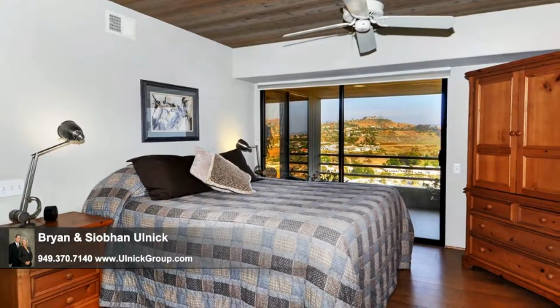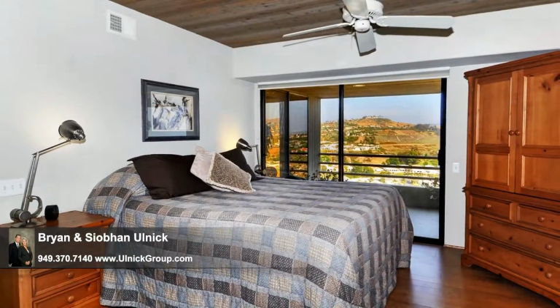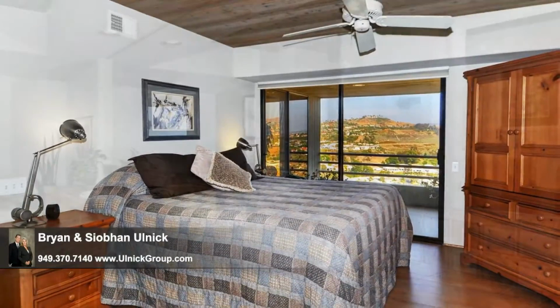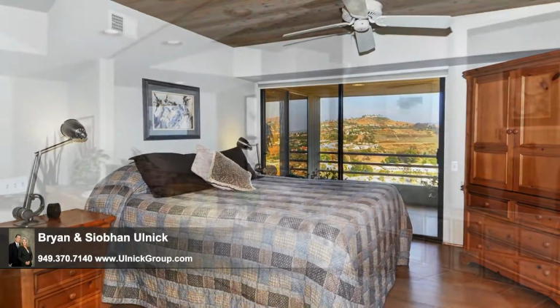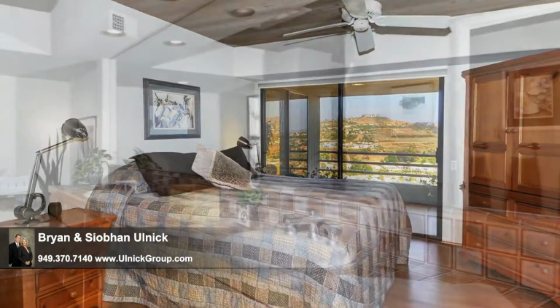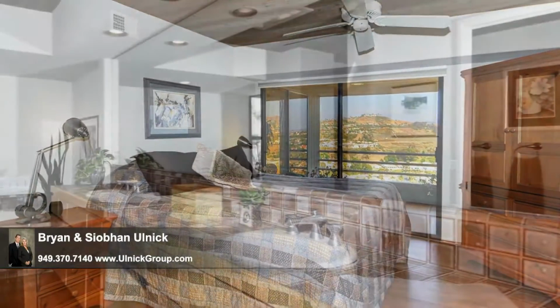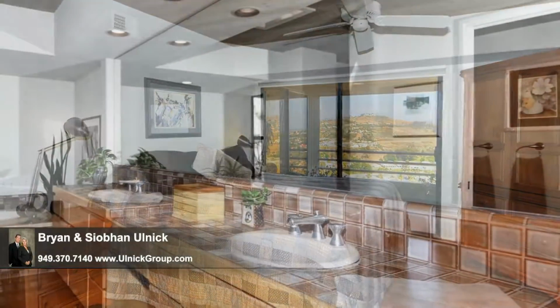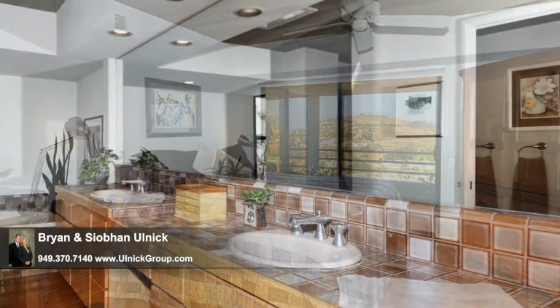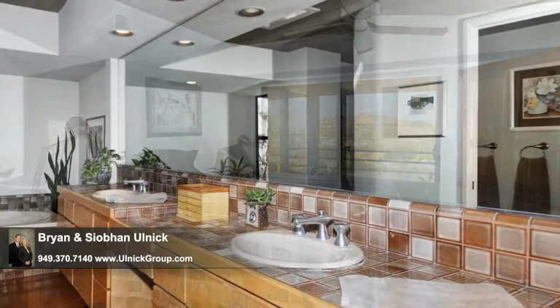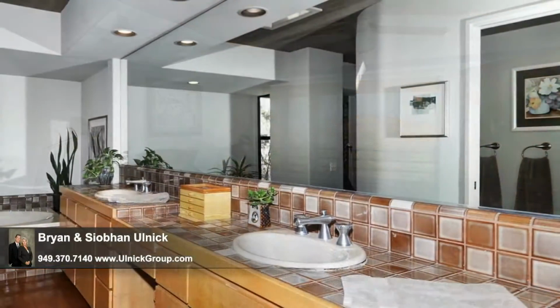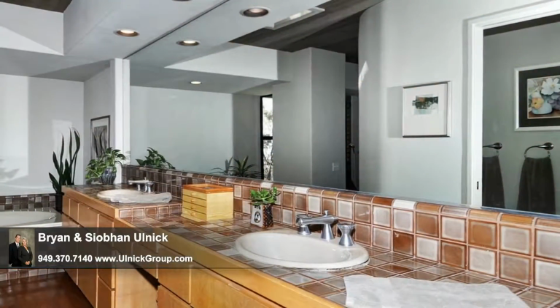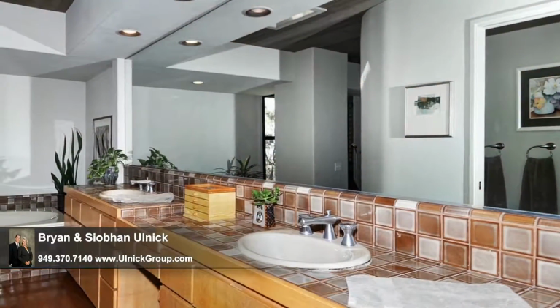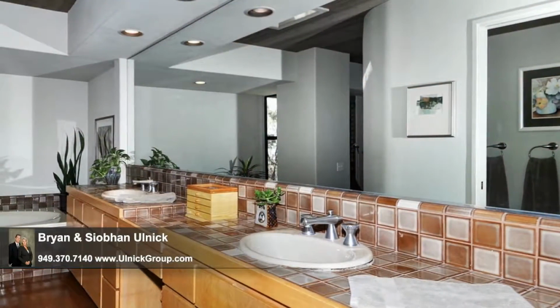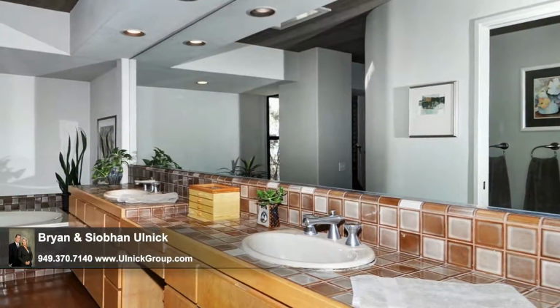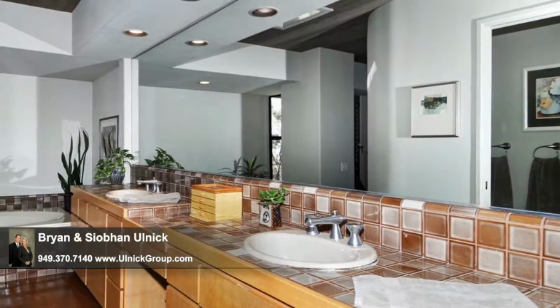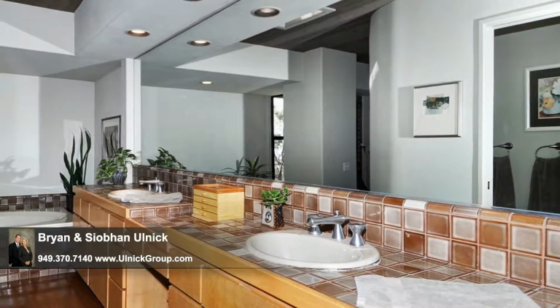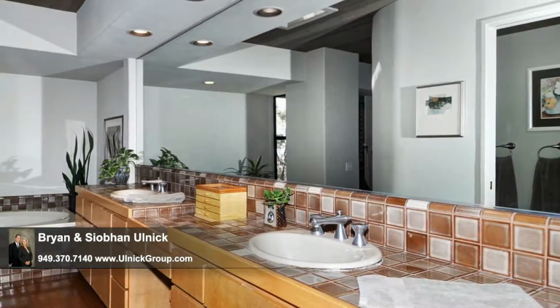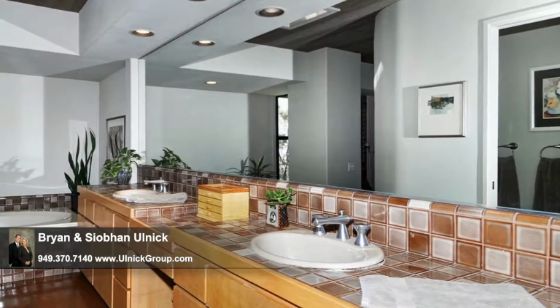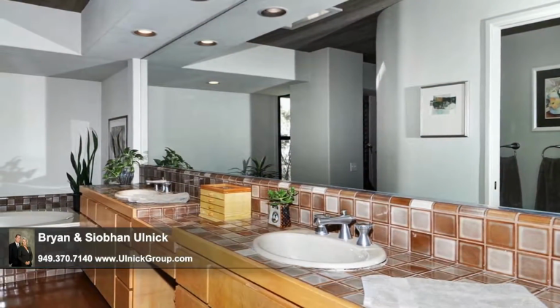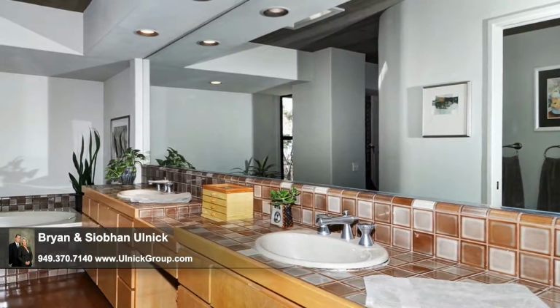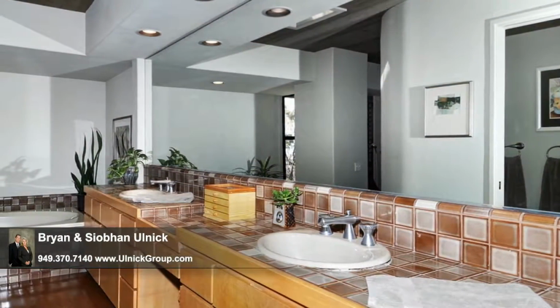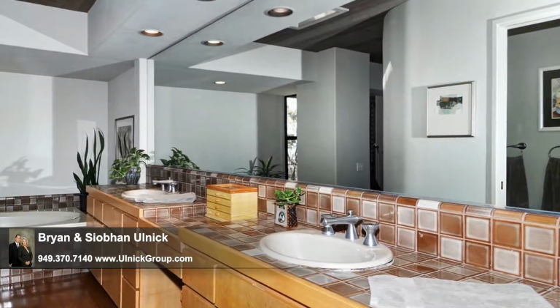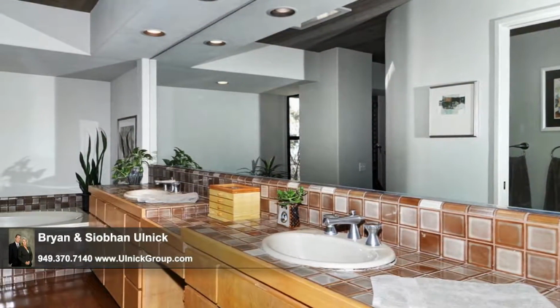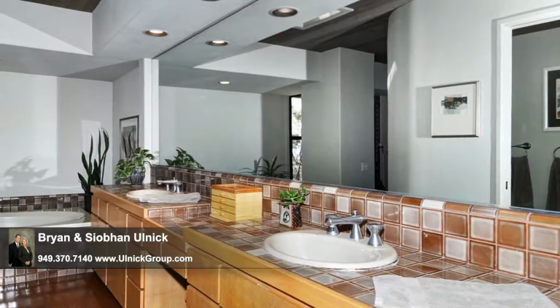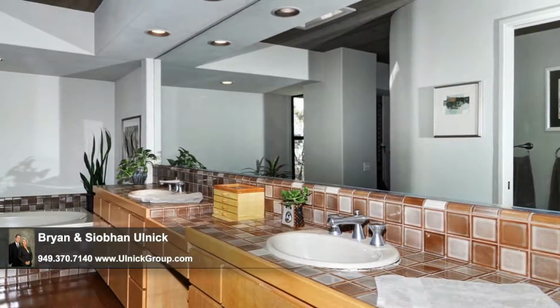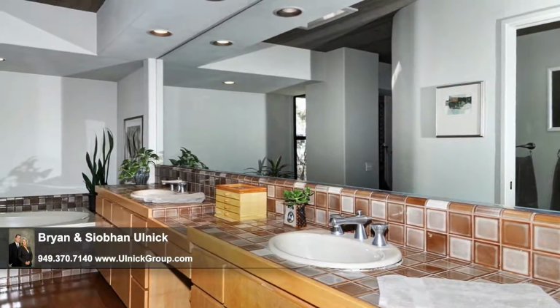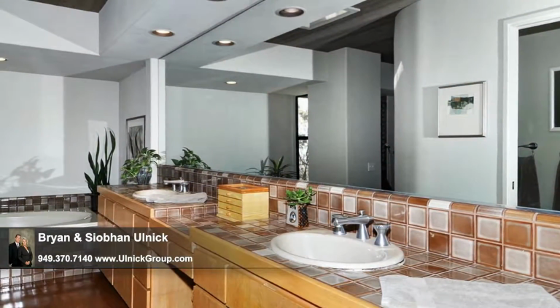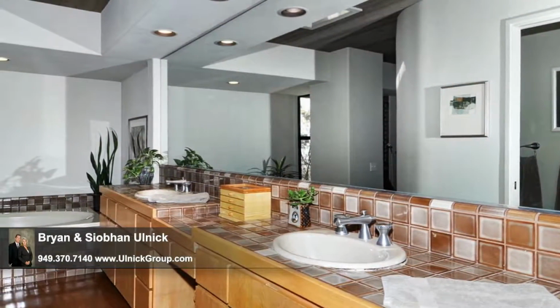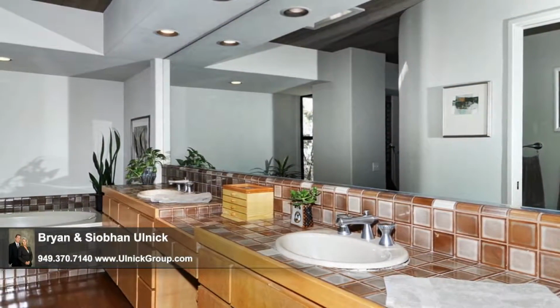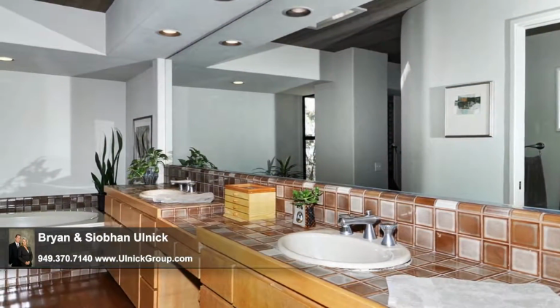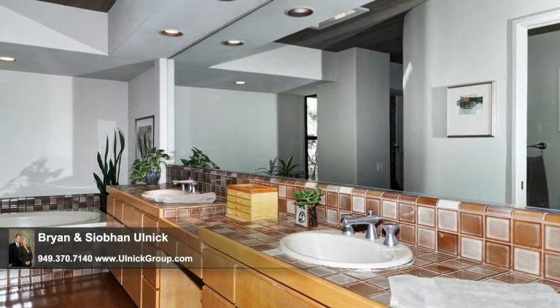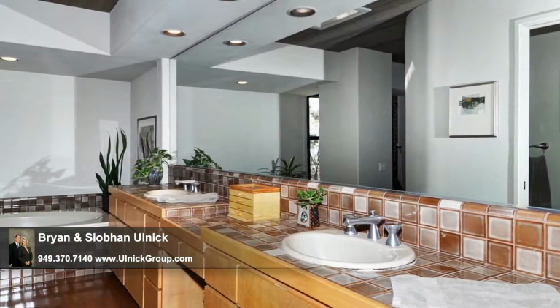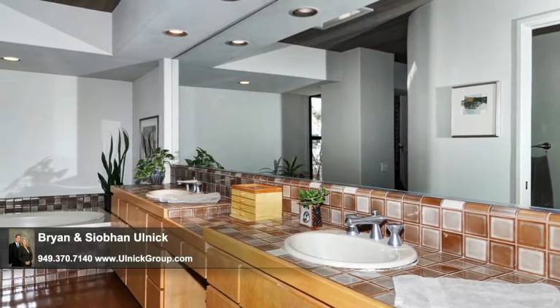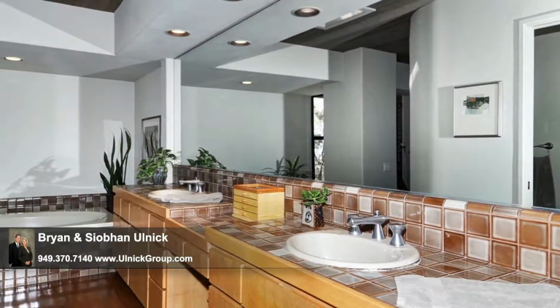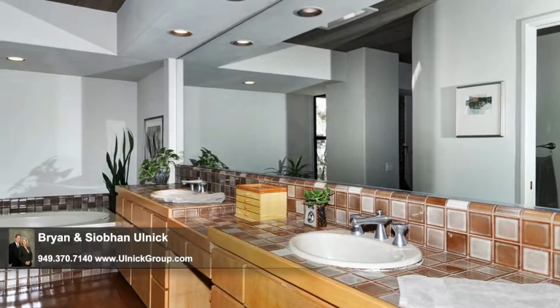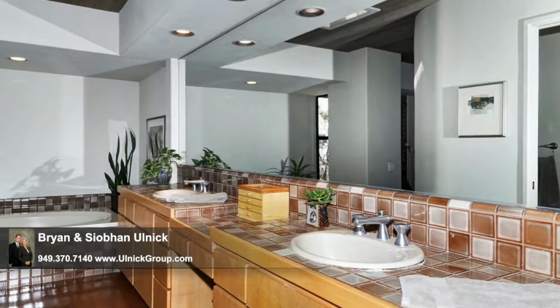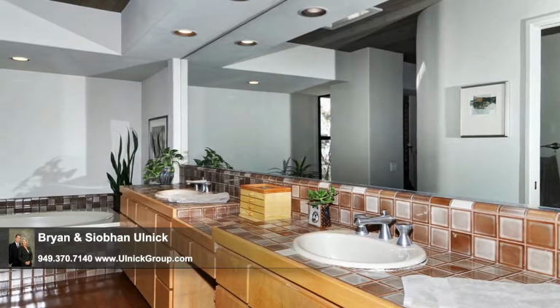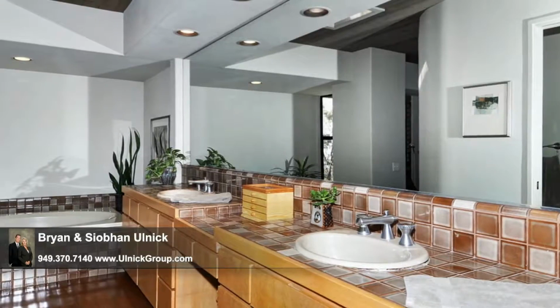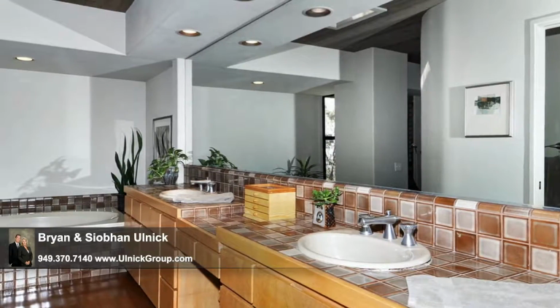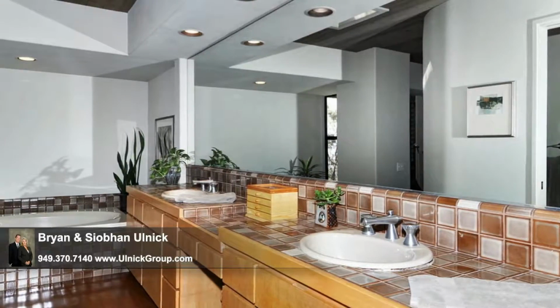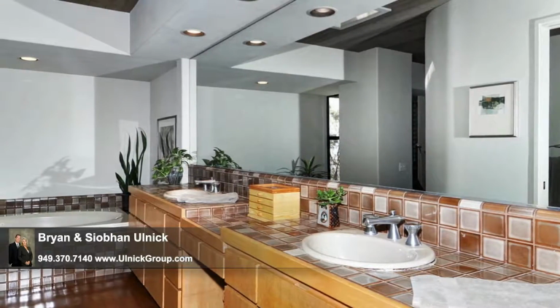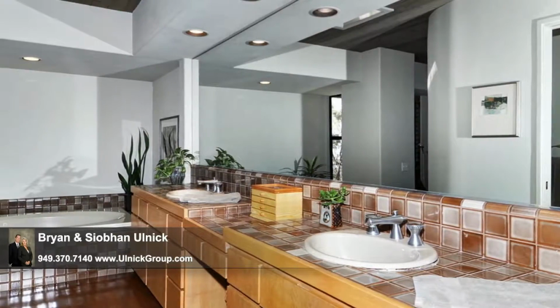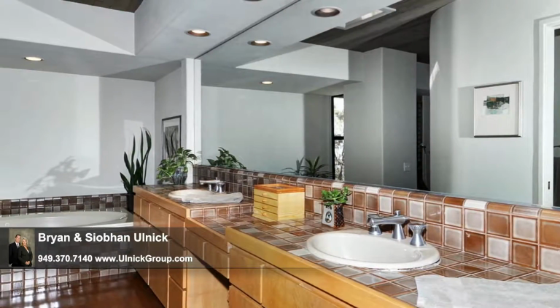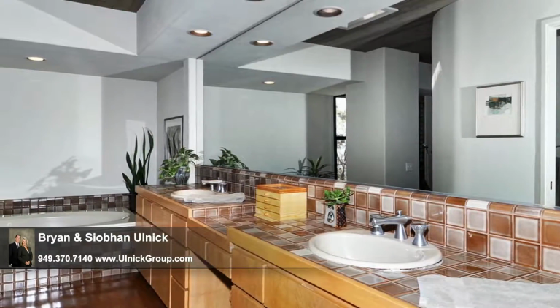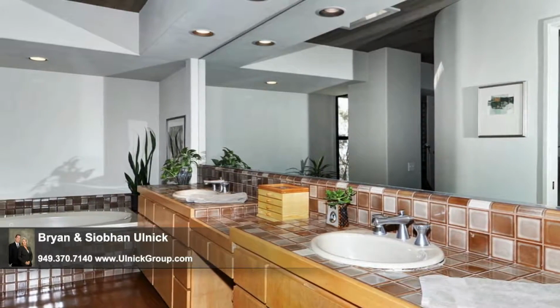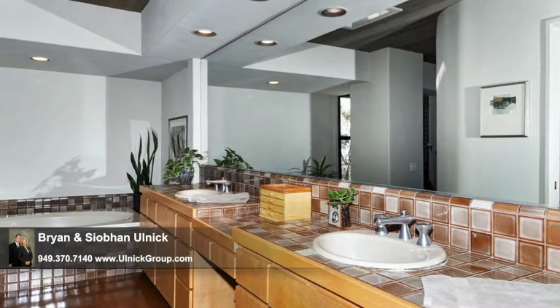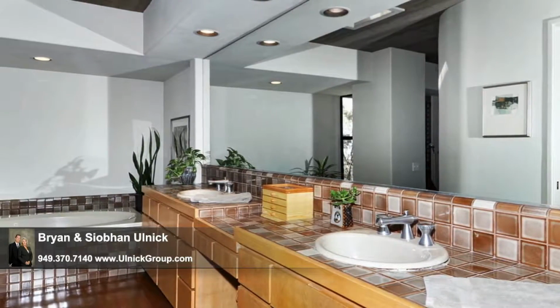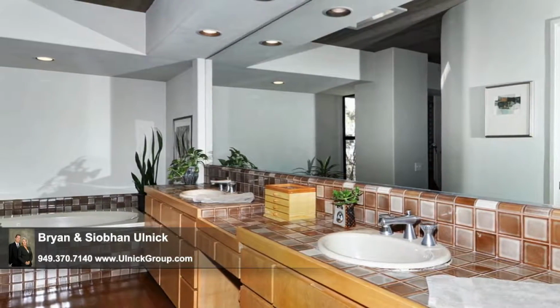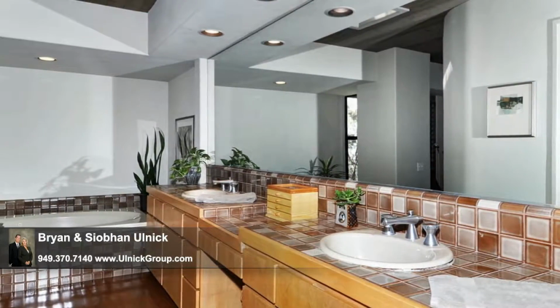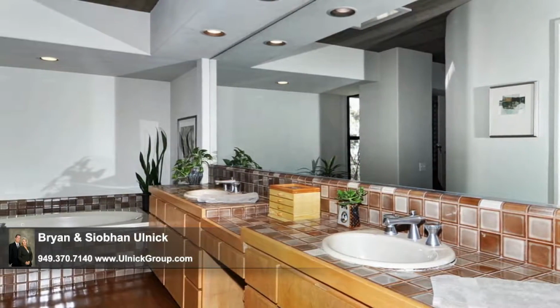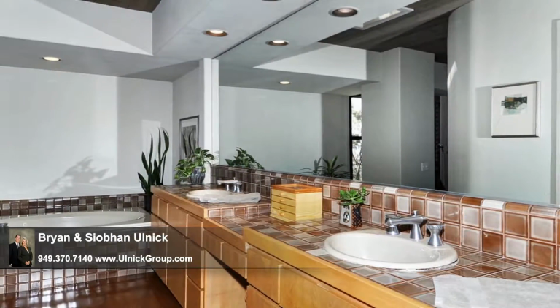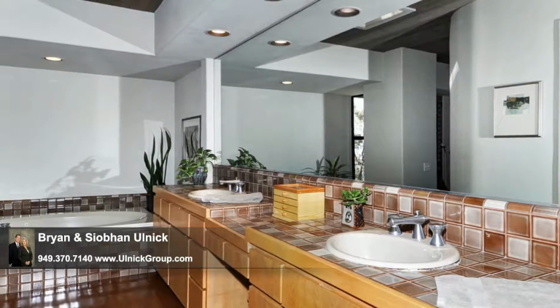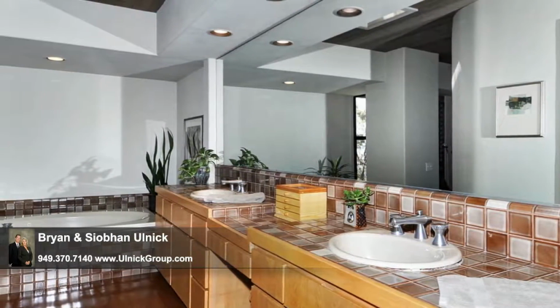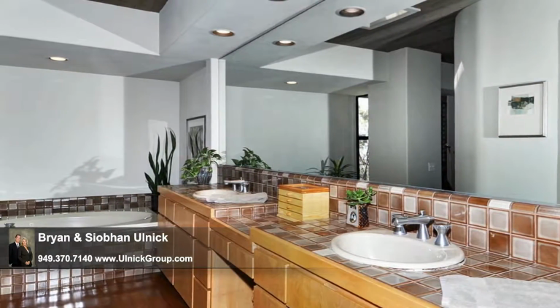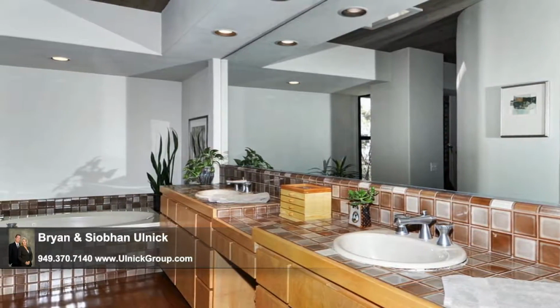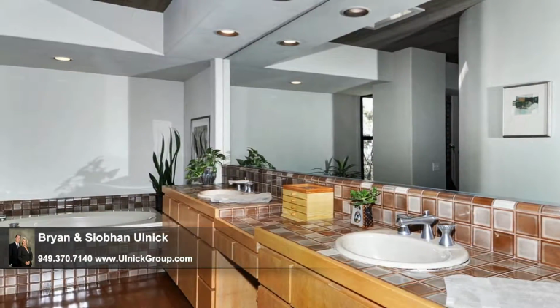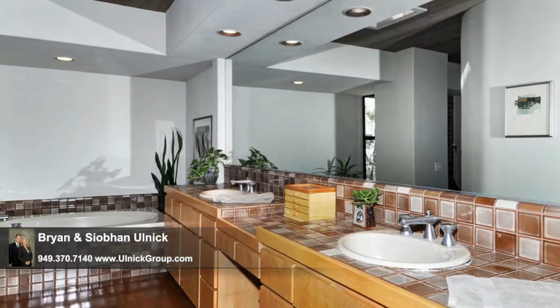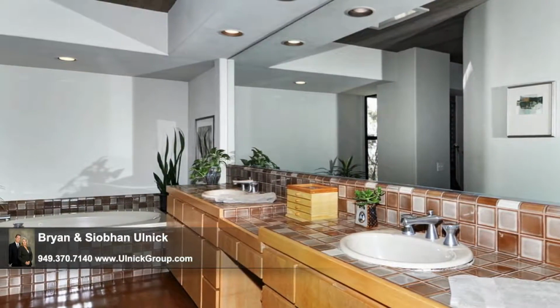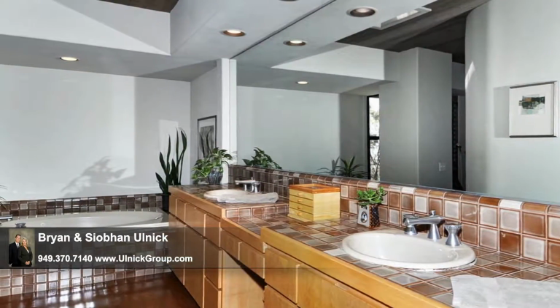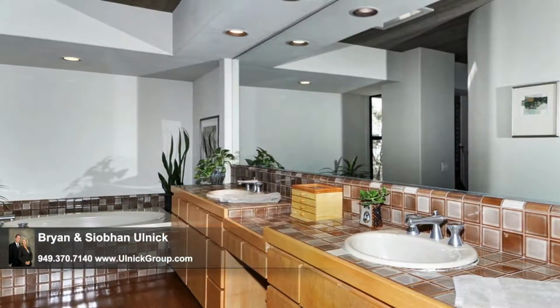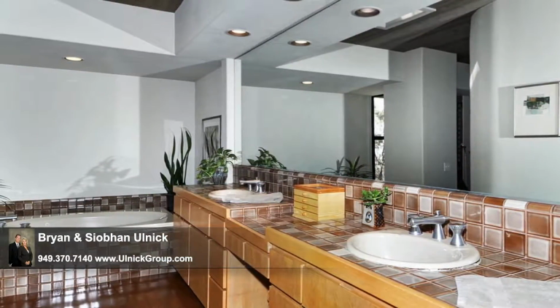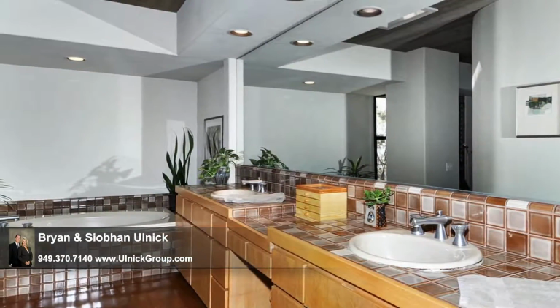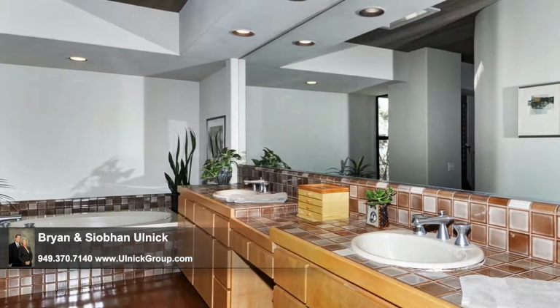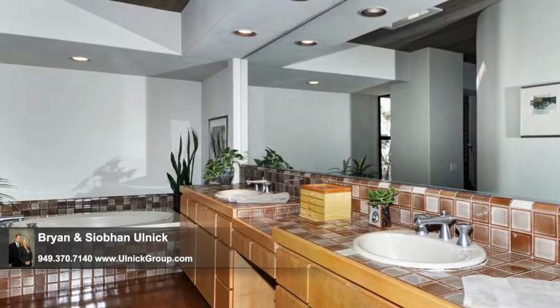The adjoining bath pampers you and your partner with an expansive dual-sink vanity, a soaking tub, and a large walk-in shower.